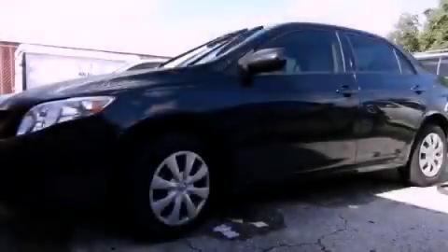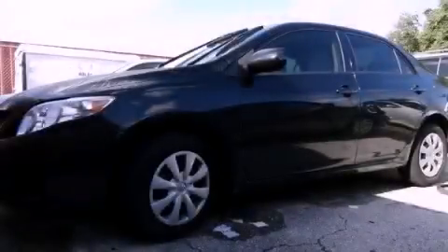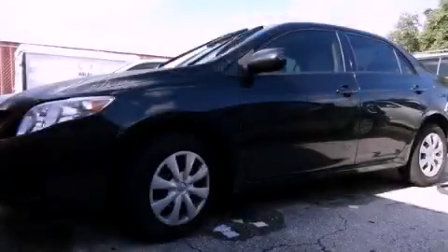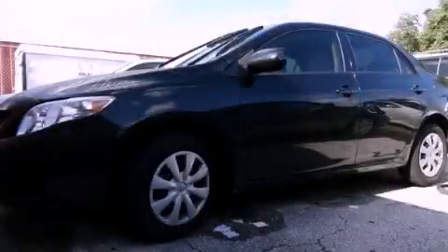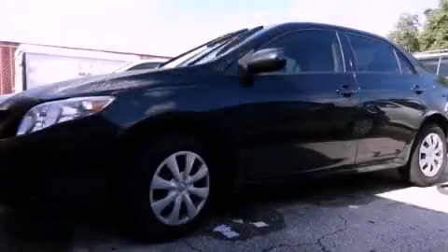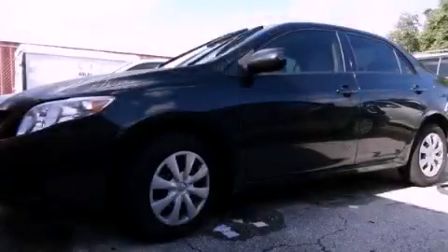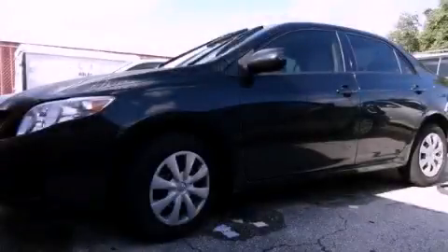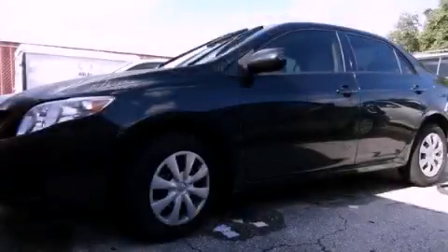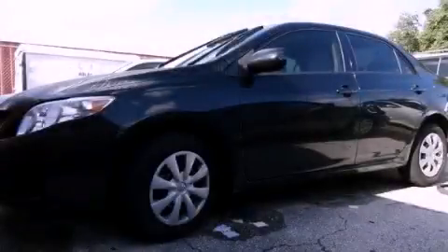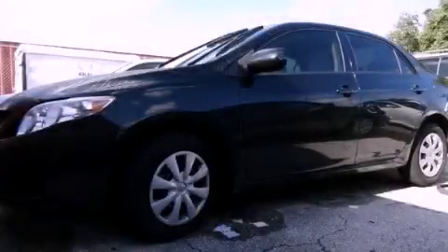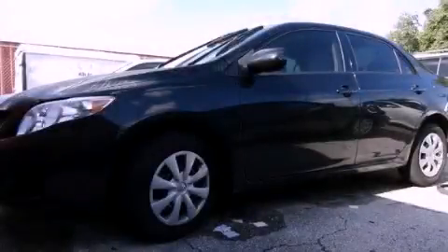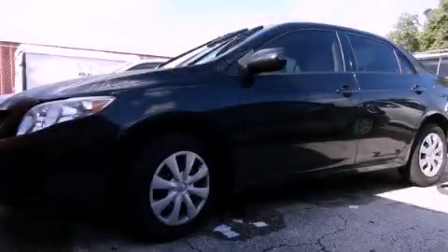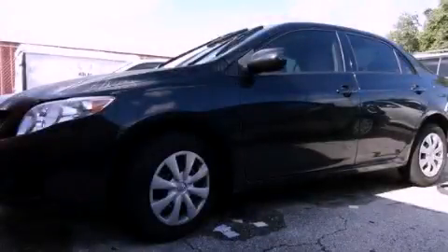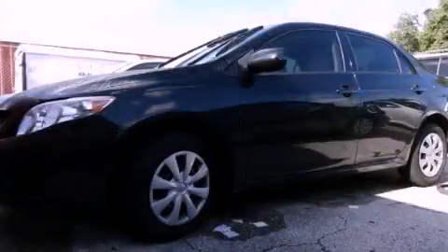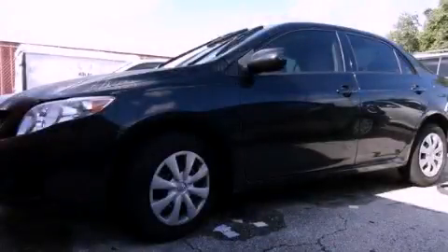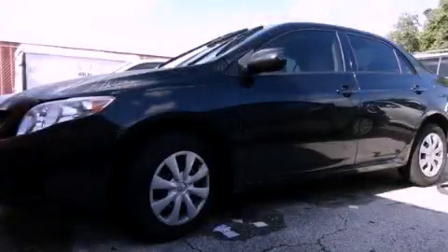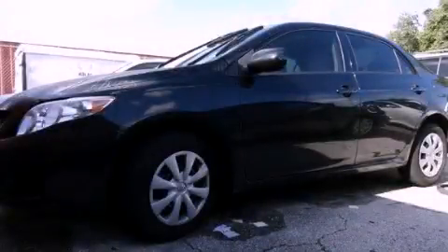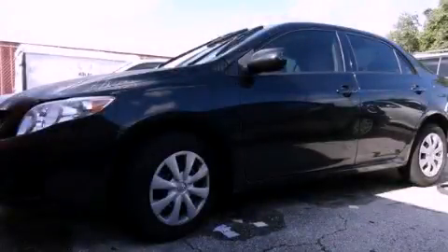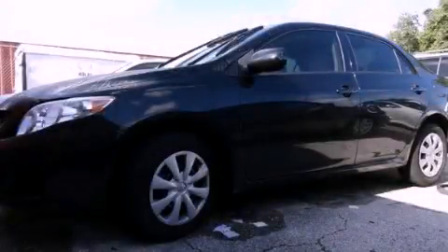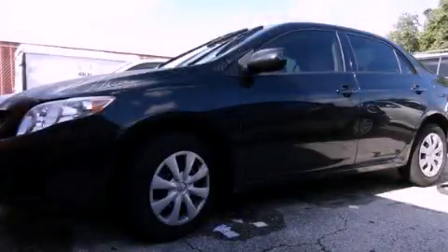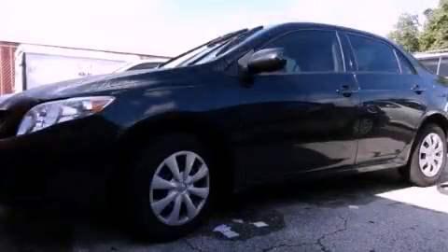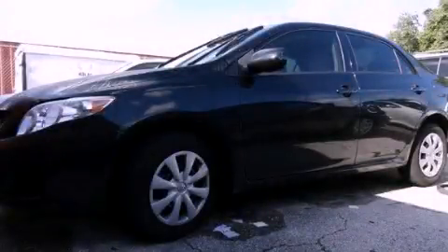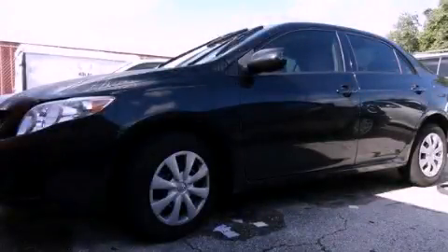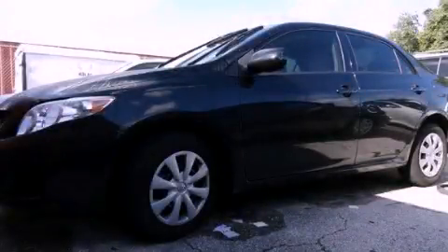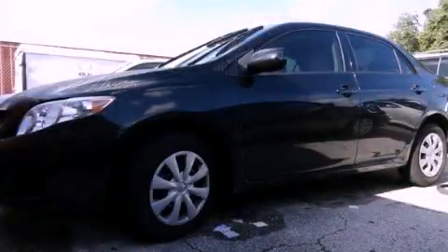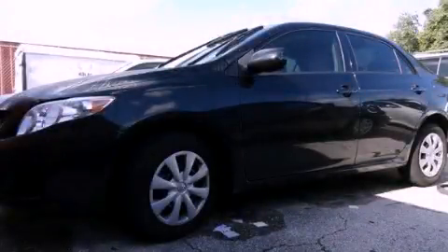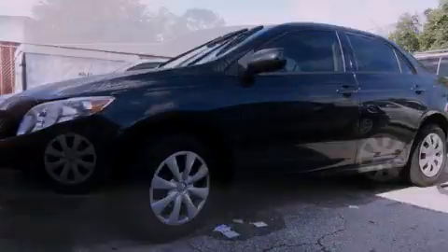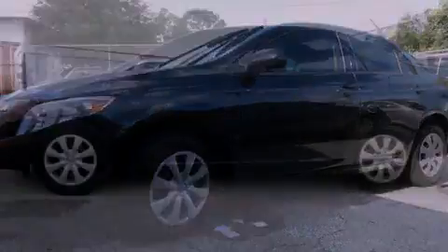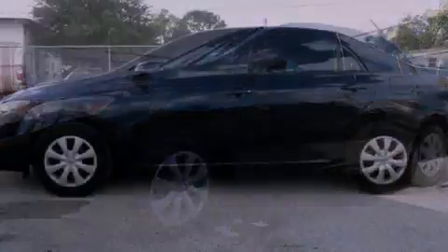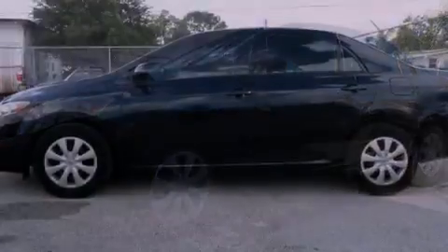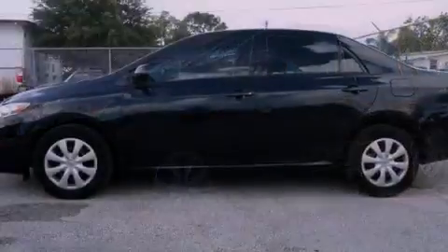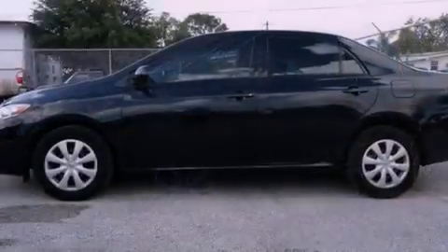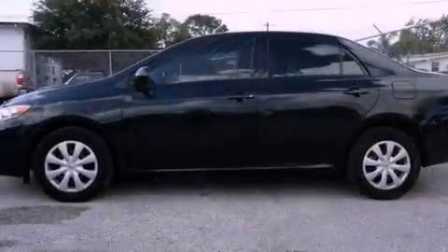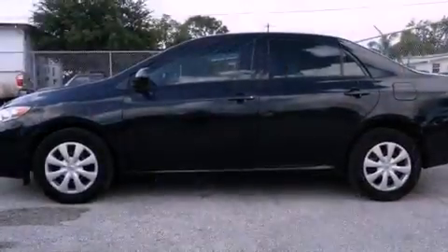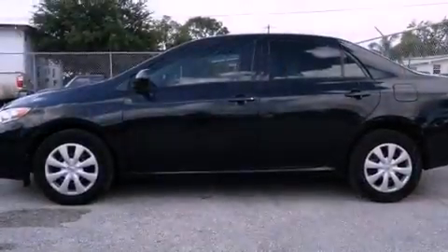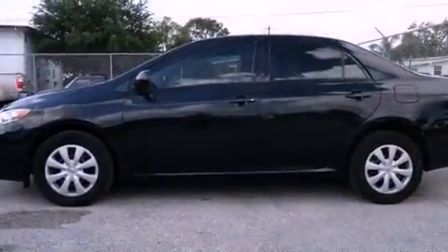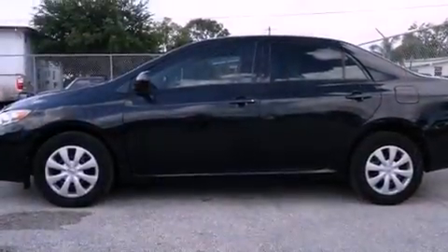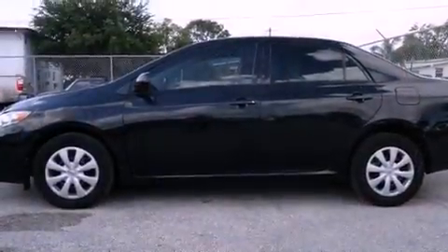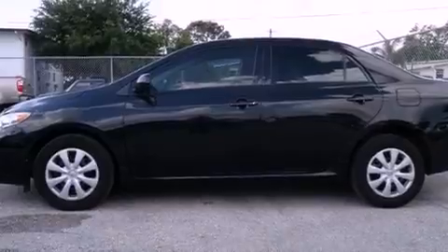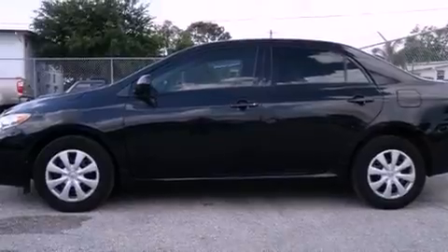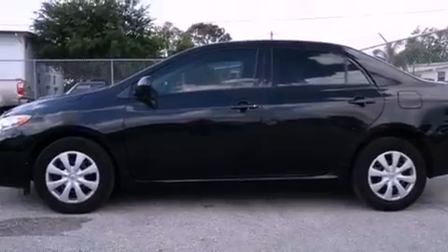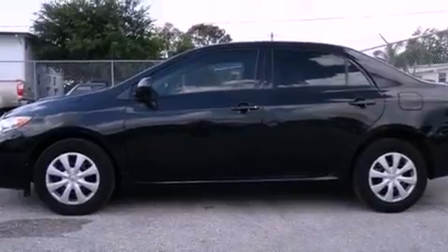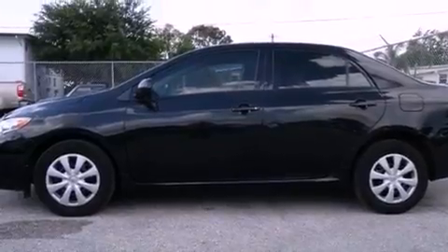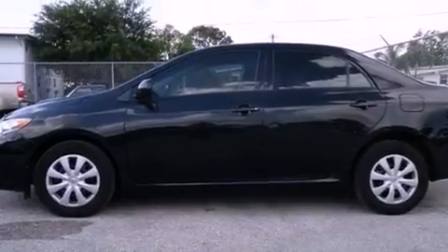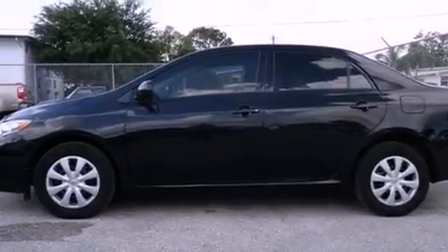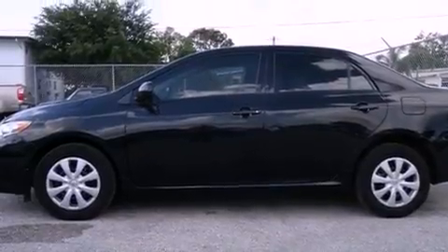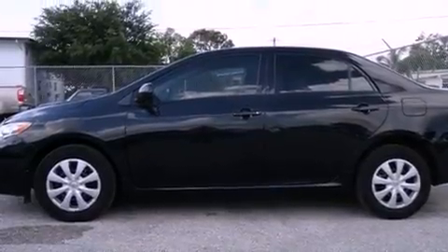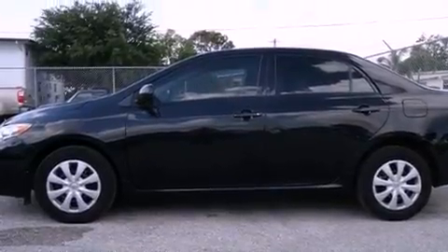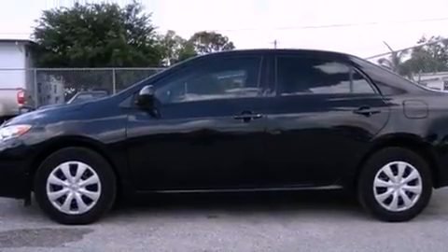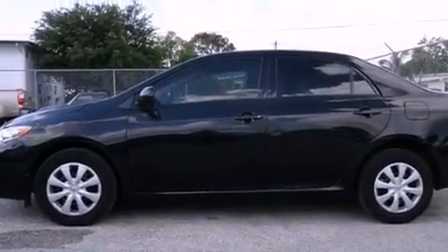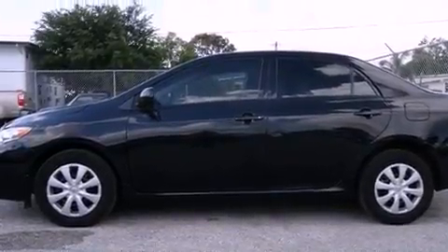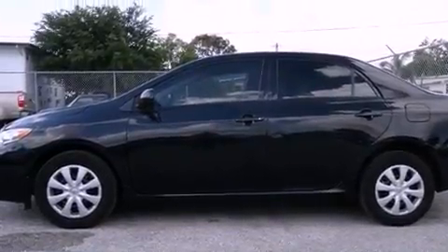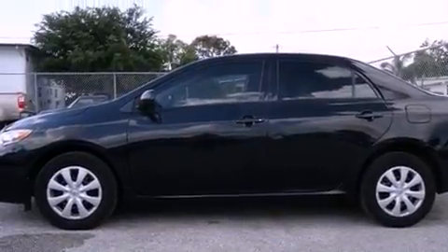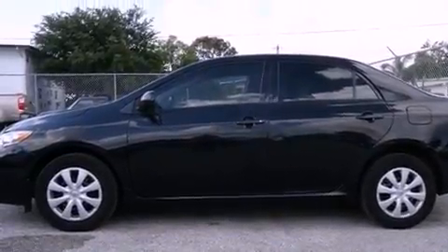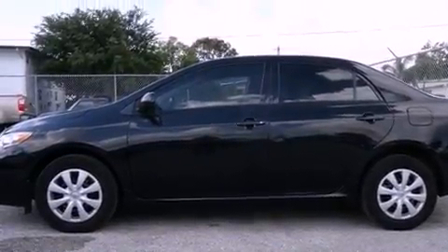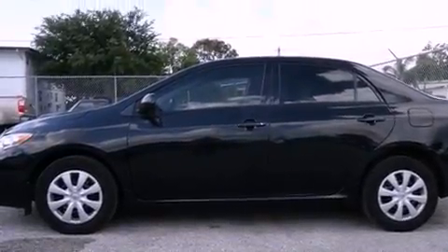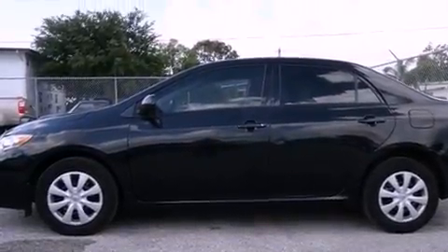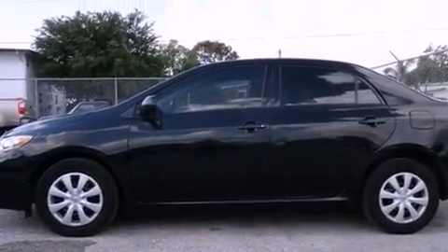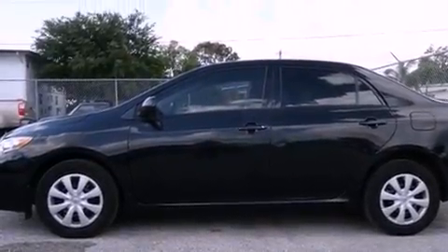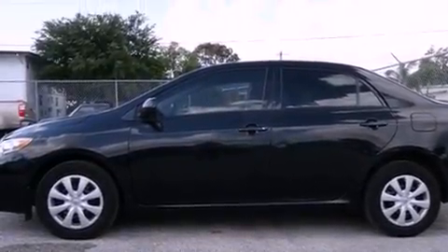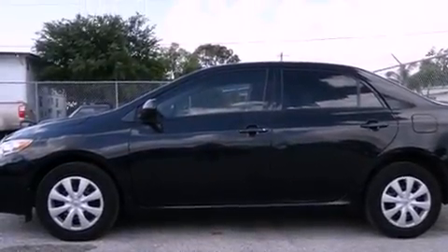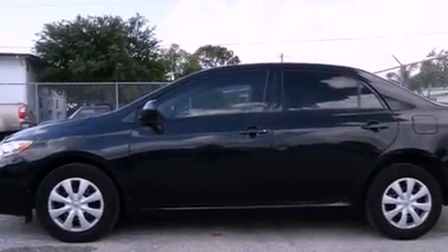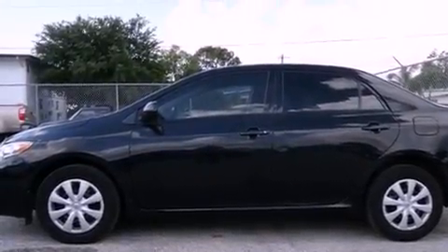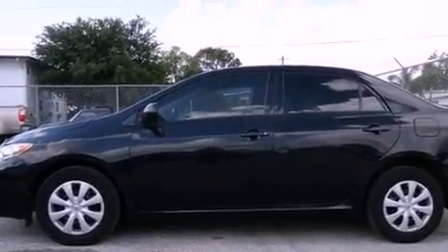This is a certified pre-owned 2010 Toyota Corolla. It has a four-cylinder engine and an automatic transmission.